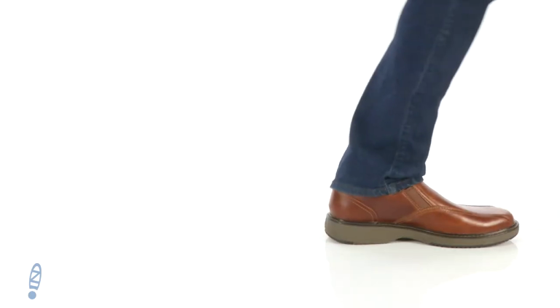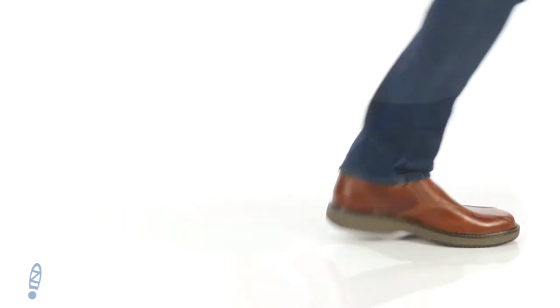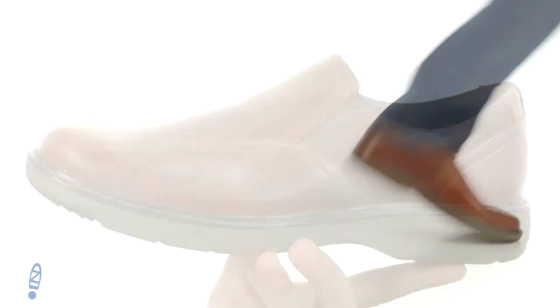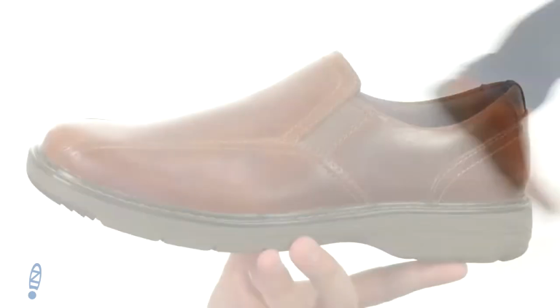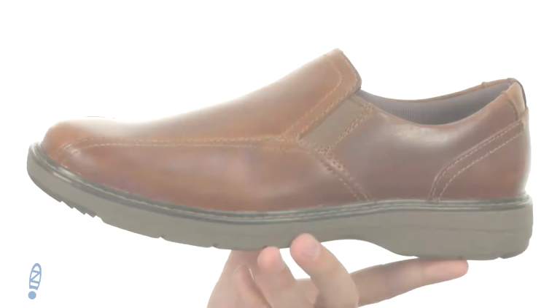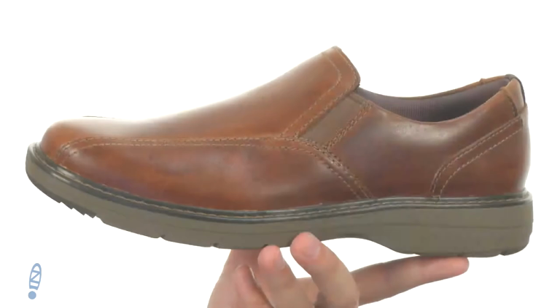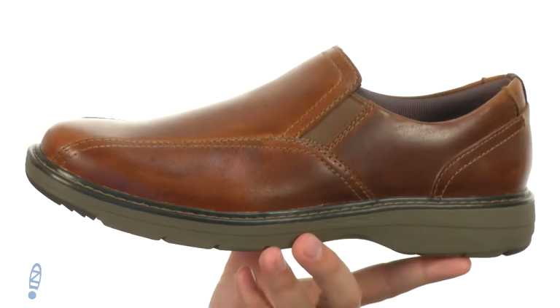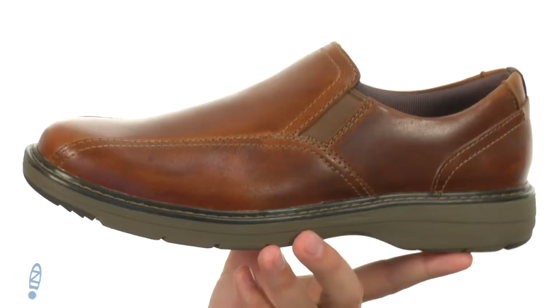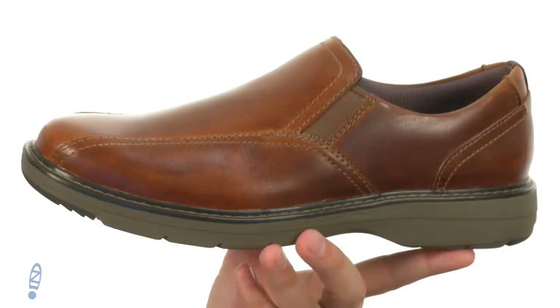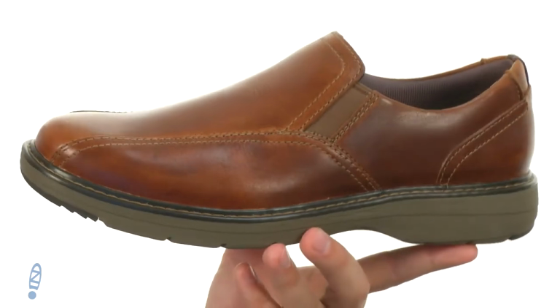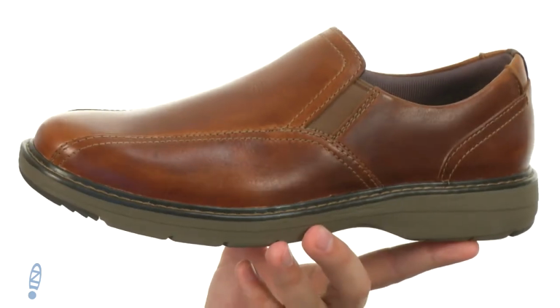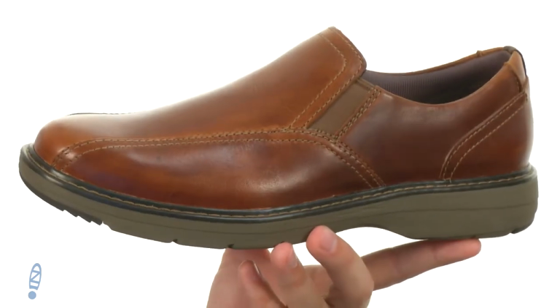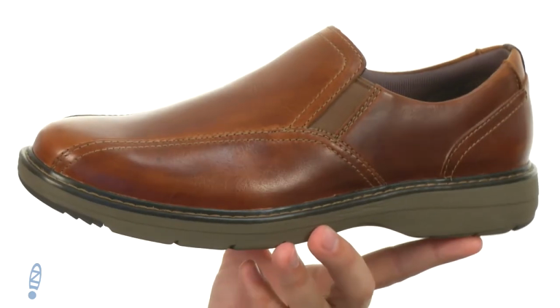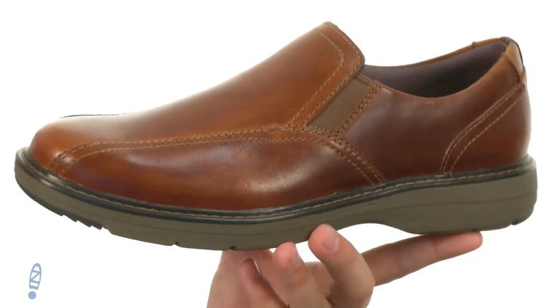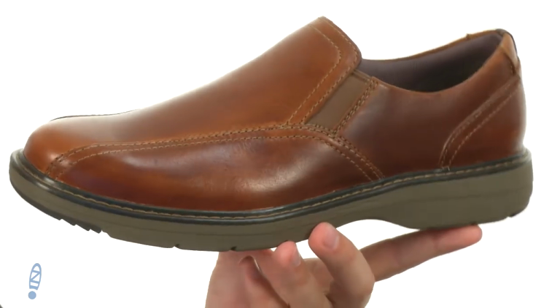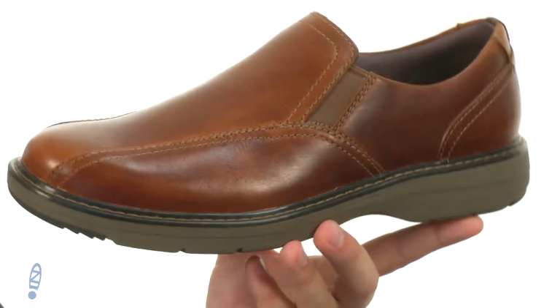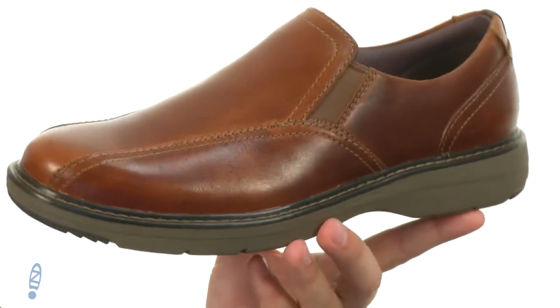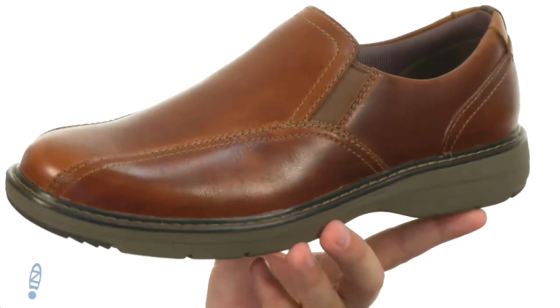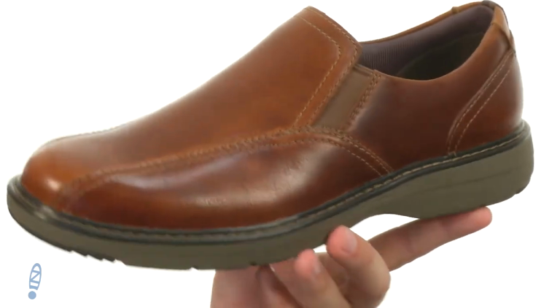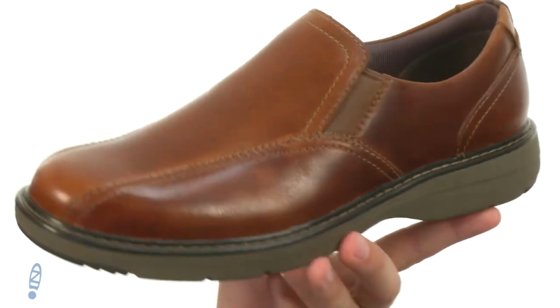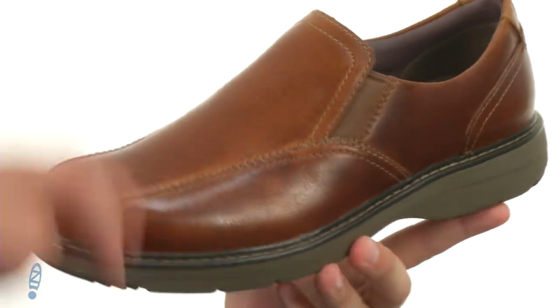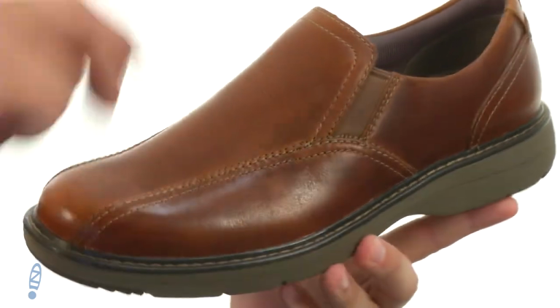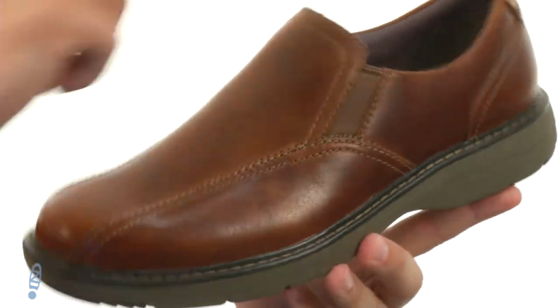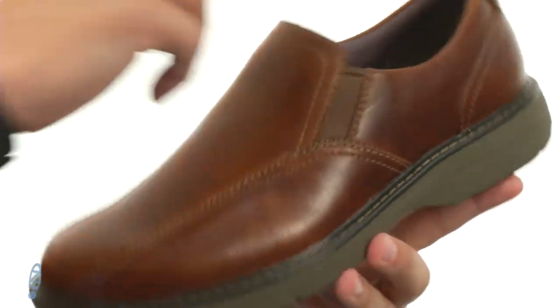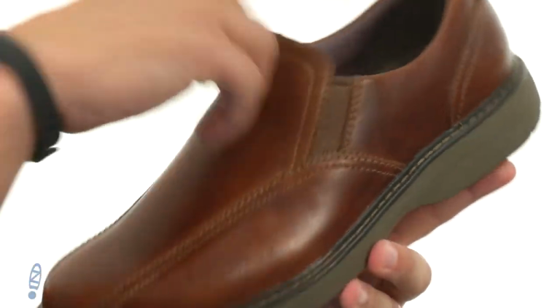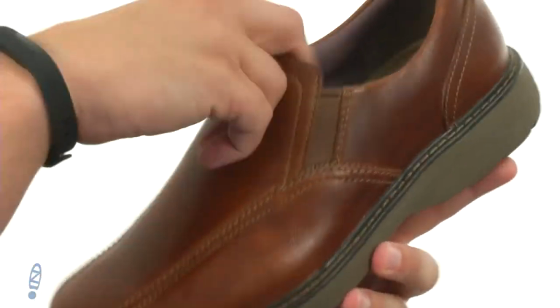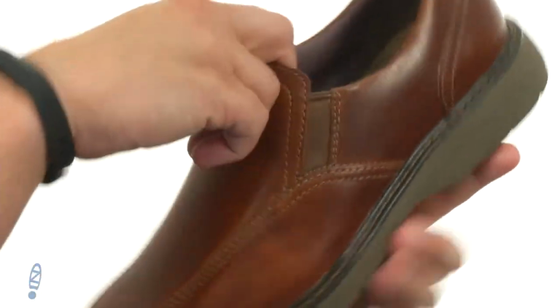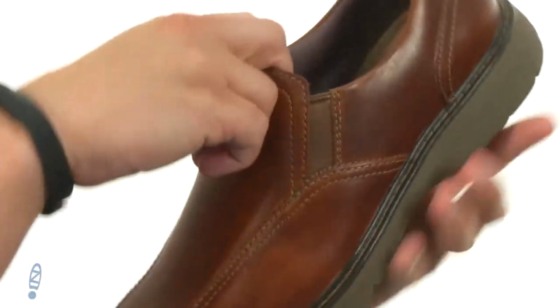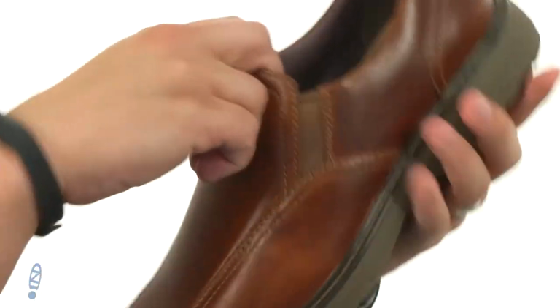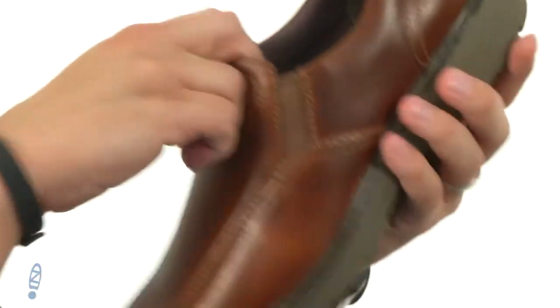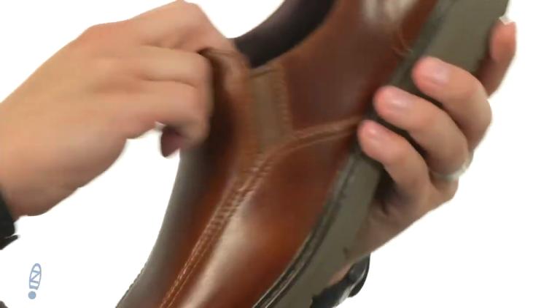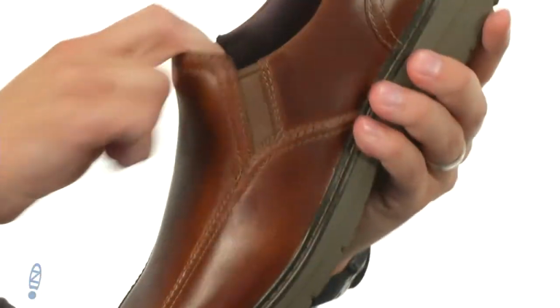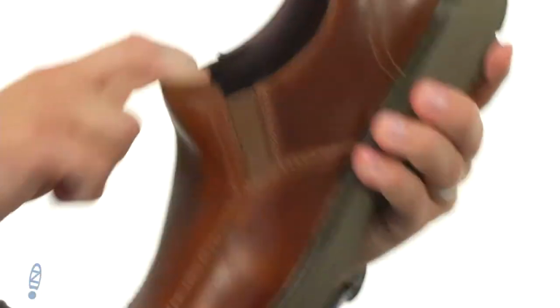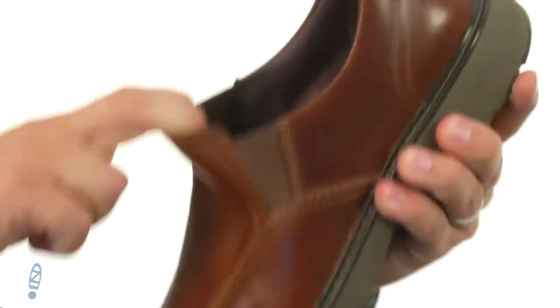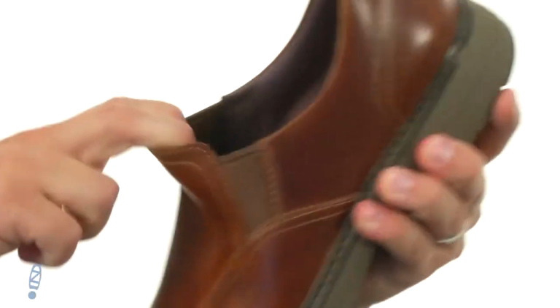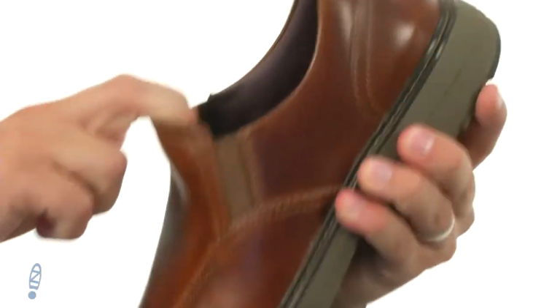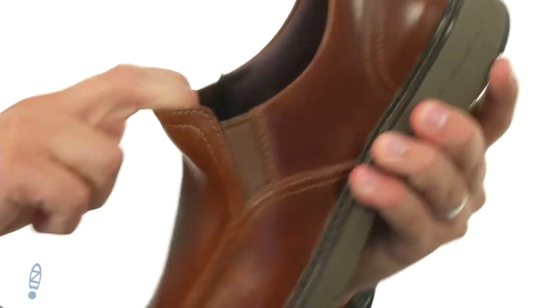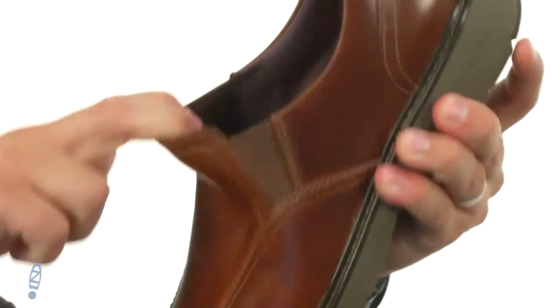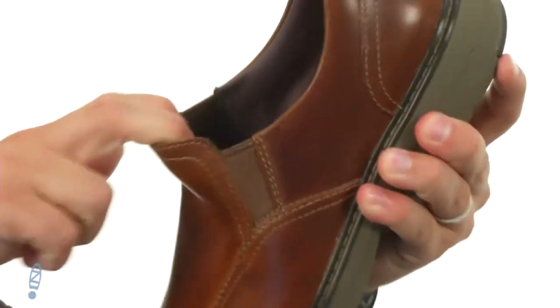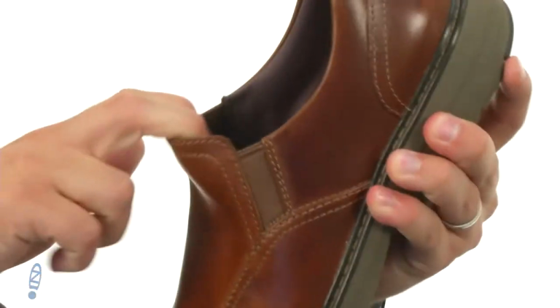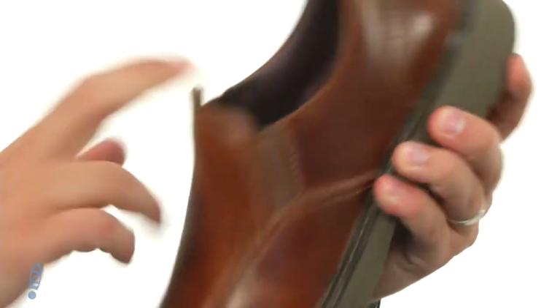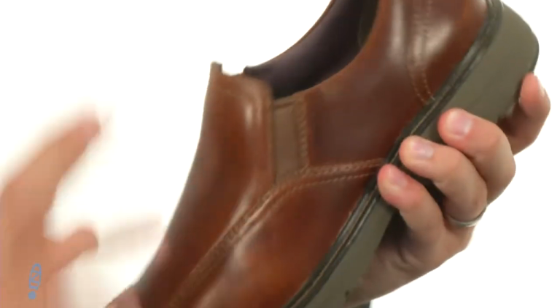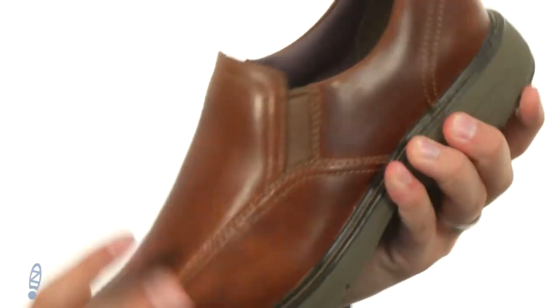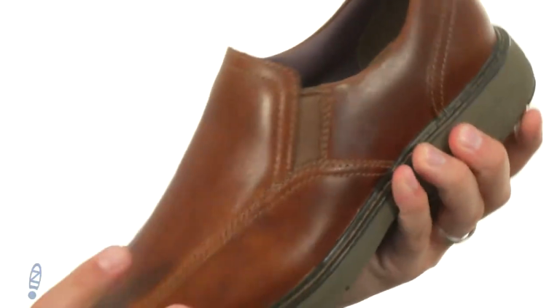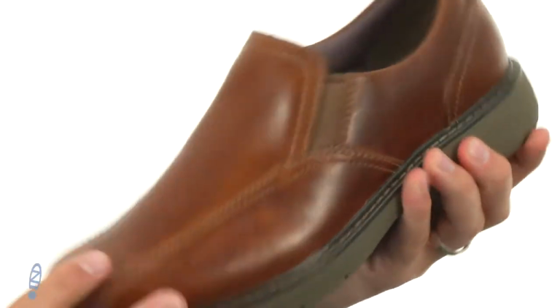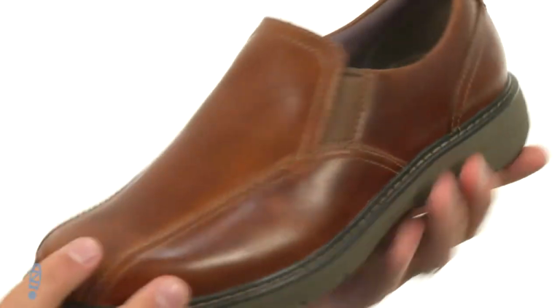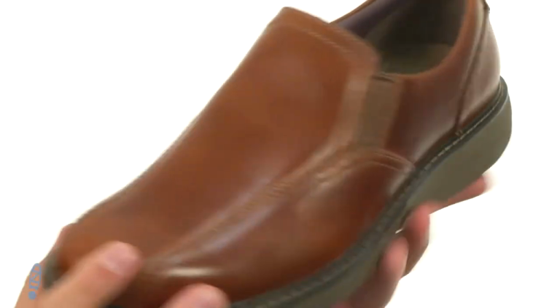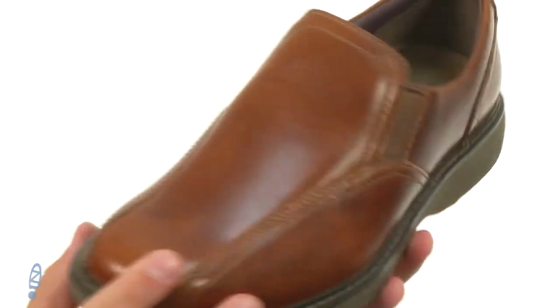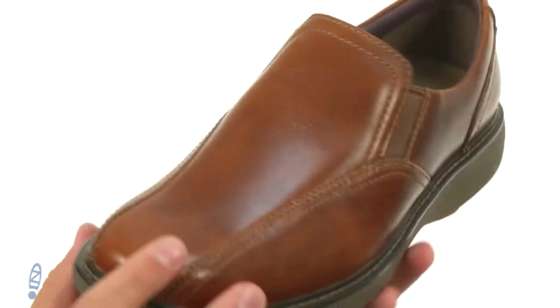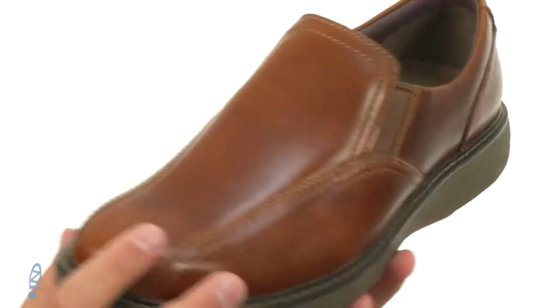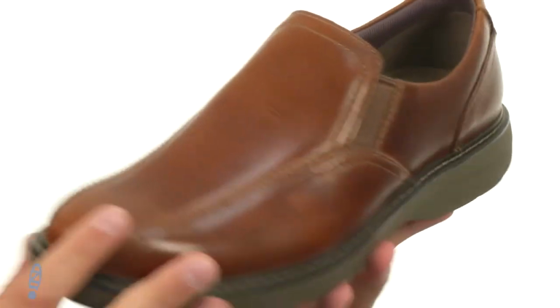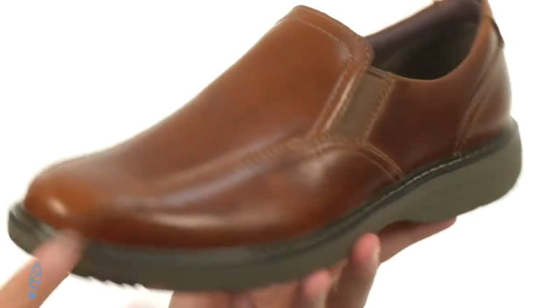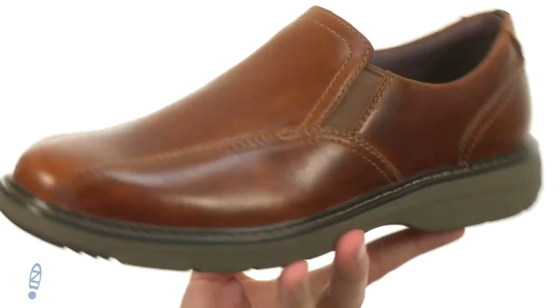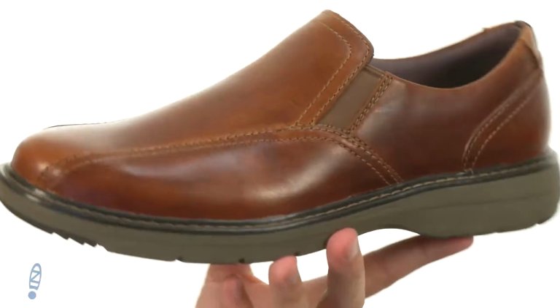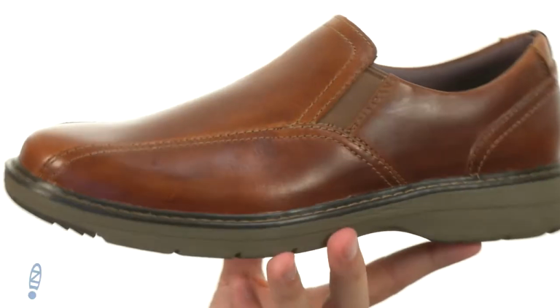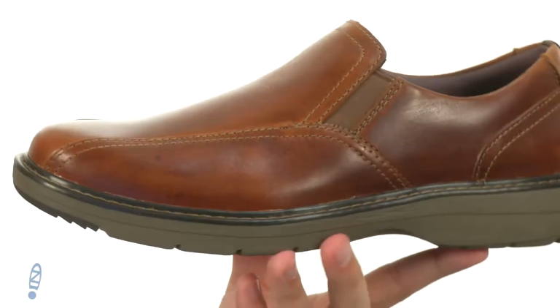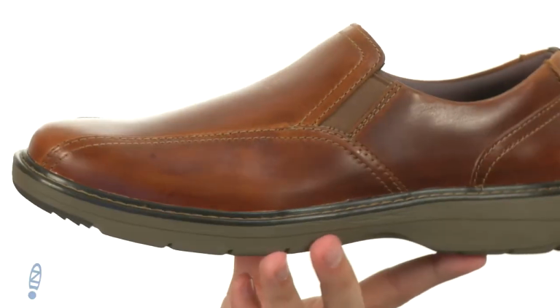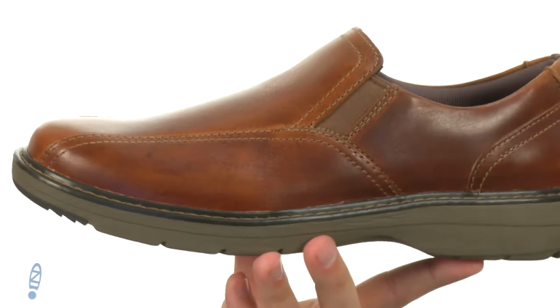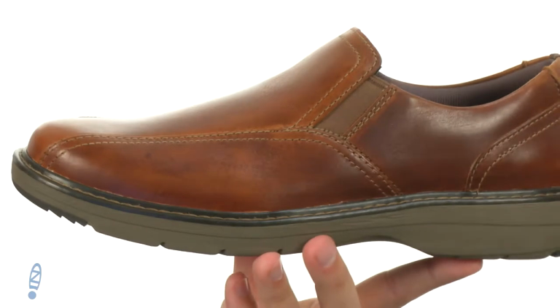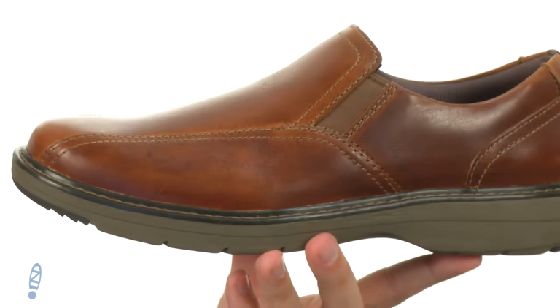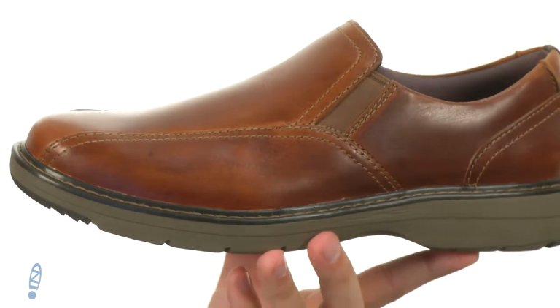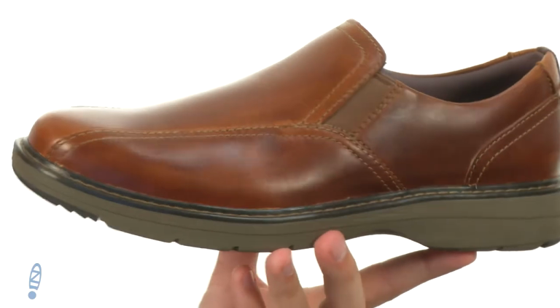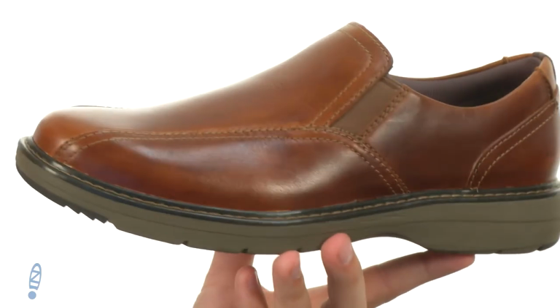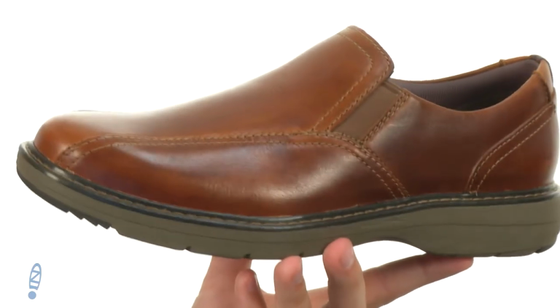These have a really easy on and off construction thanks to that stretchy goring panel you have underneath the front of that tongue.